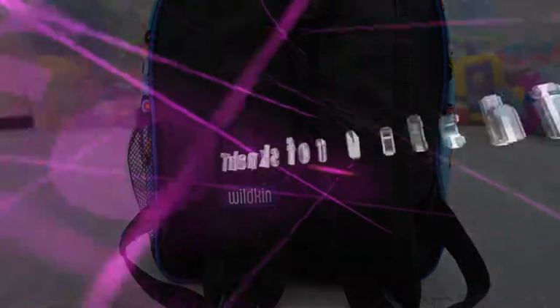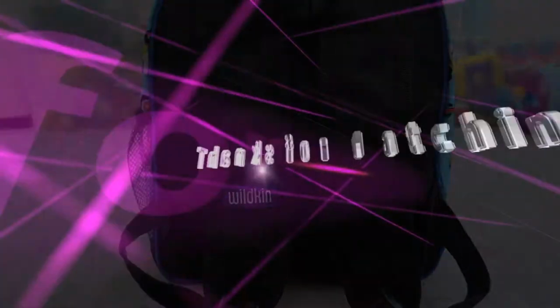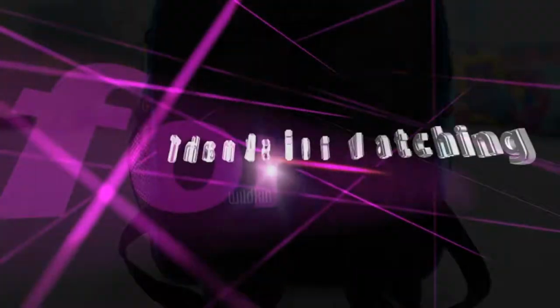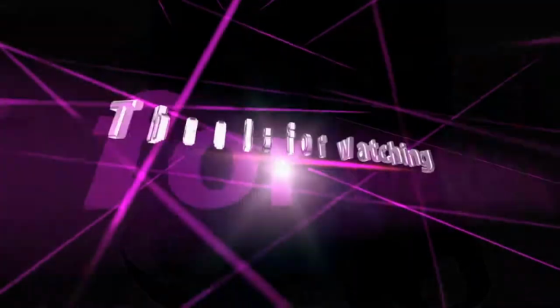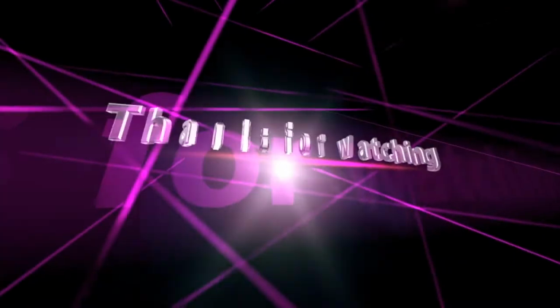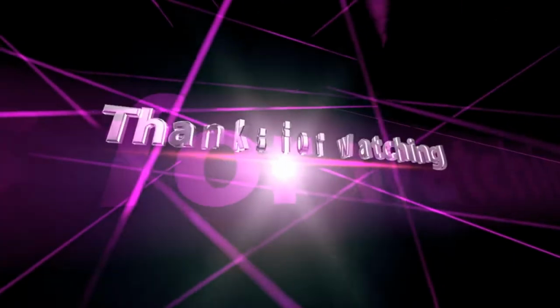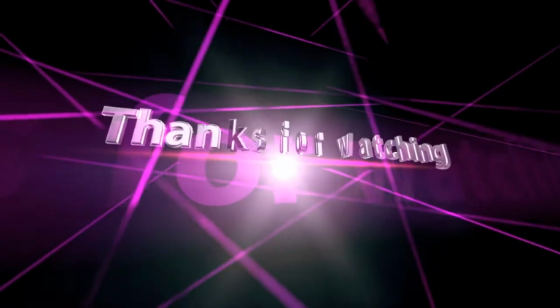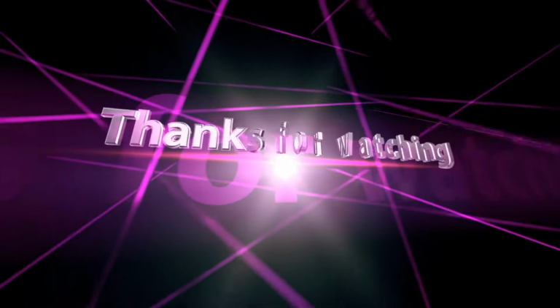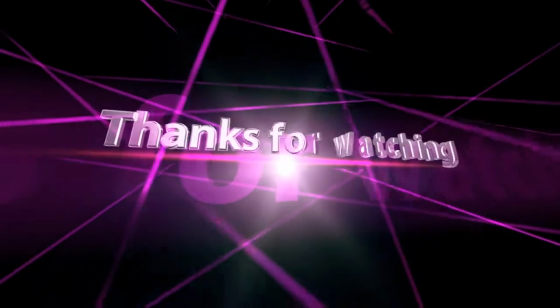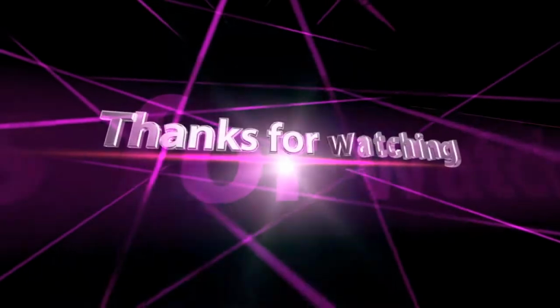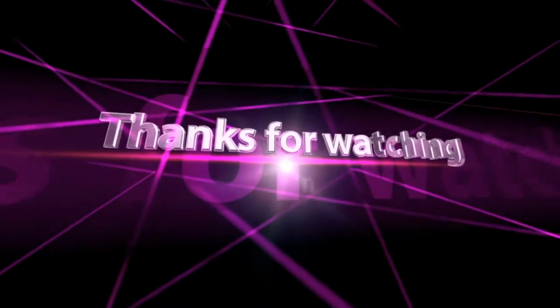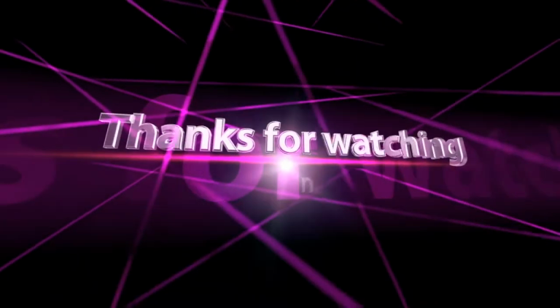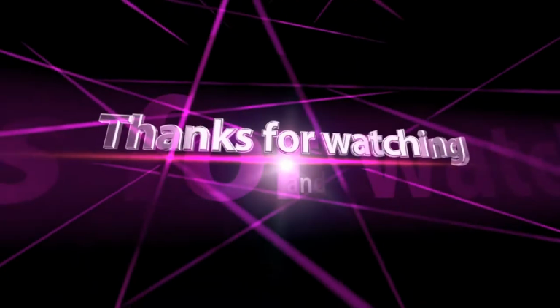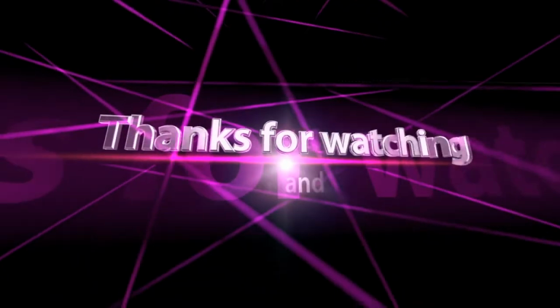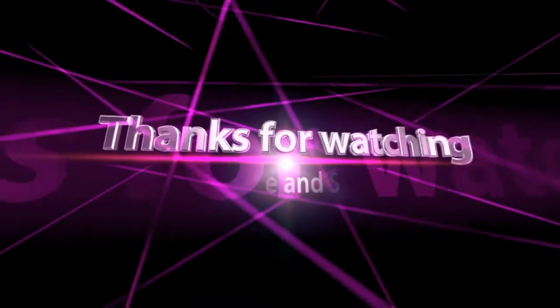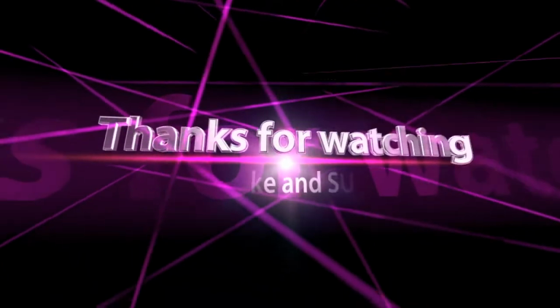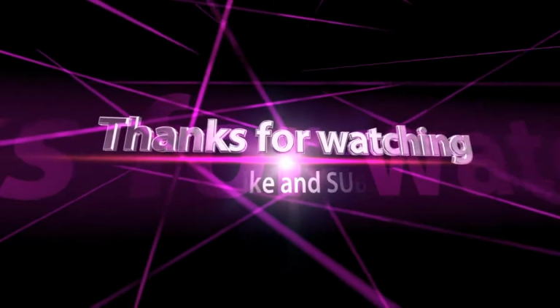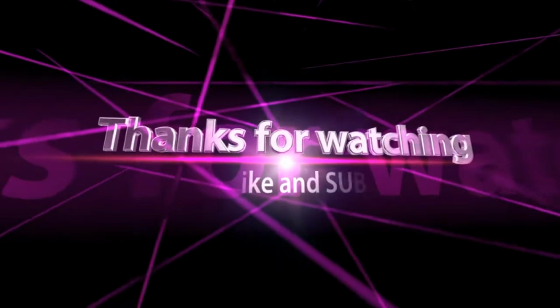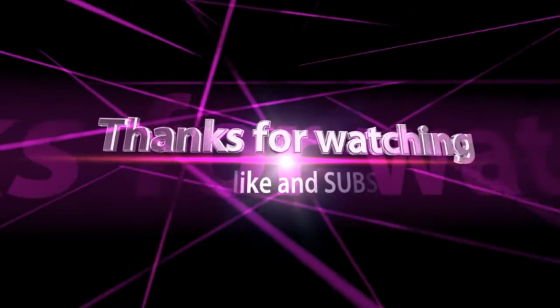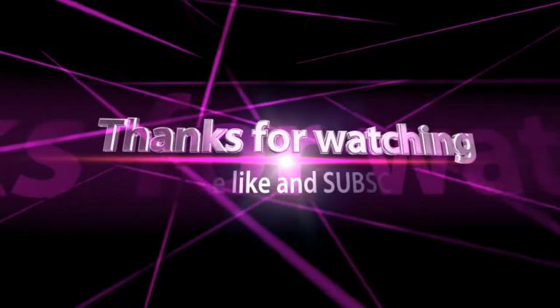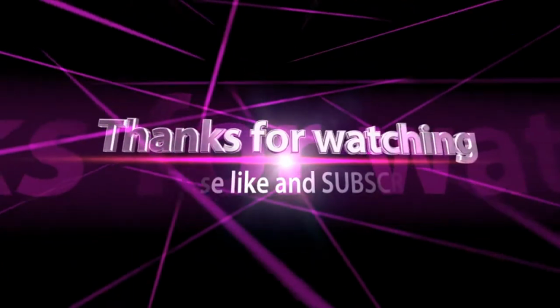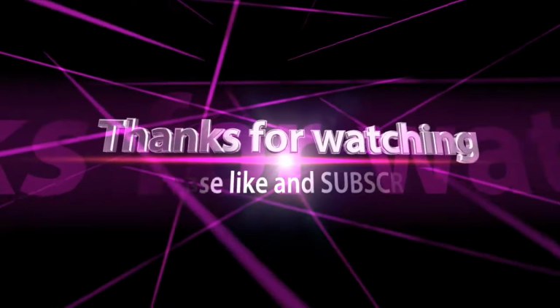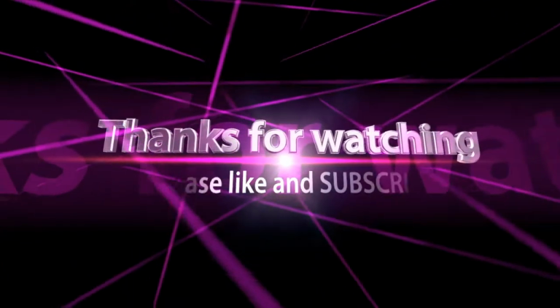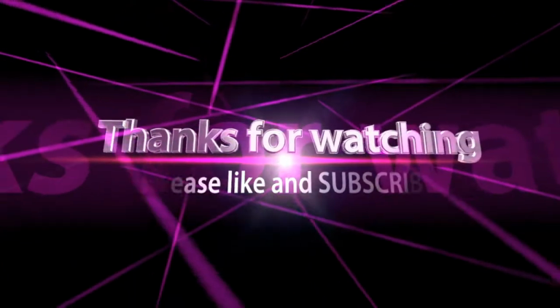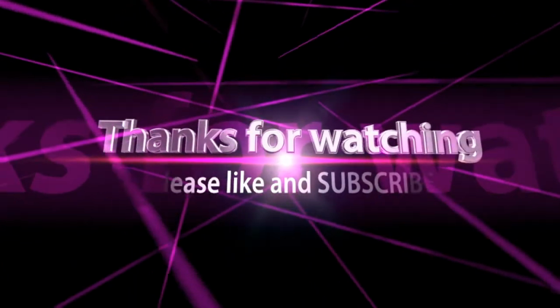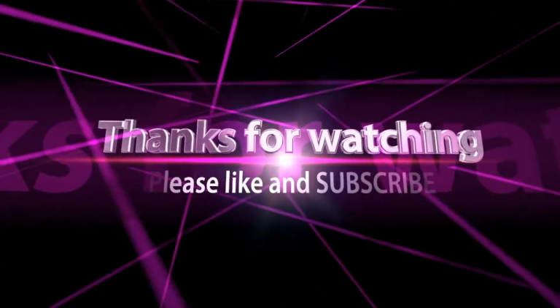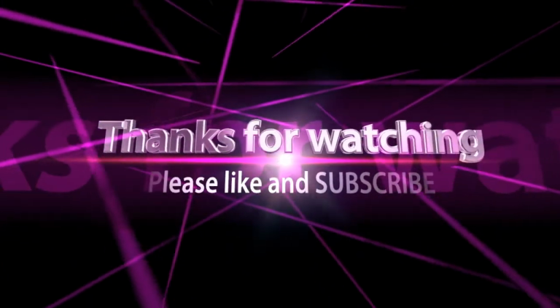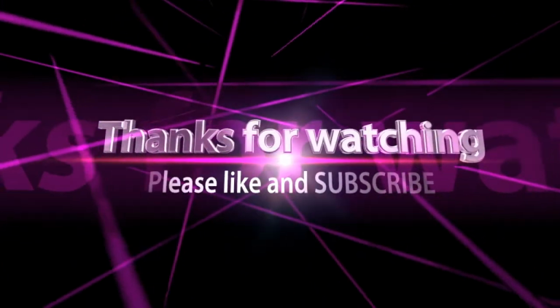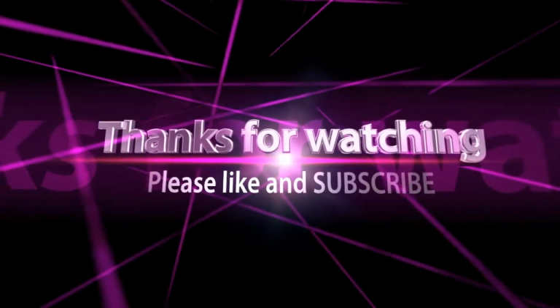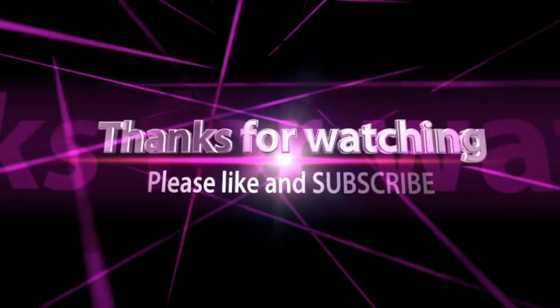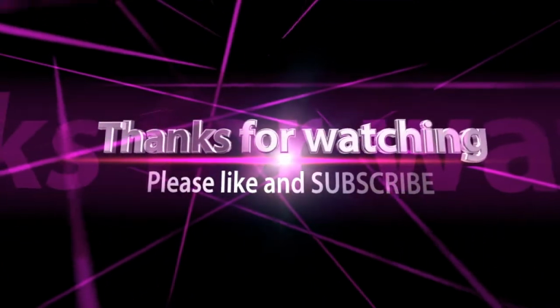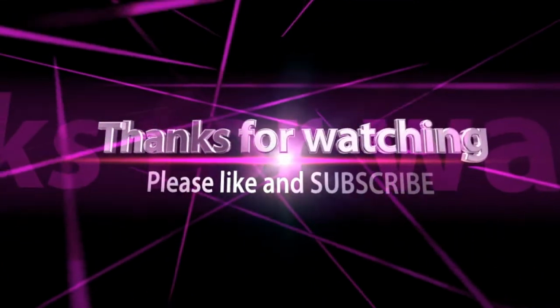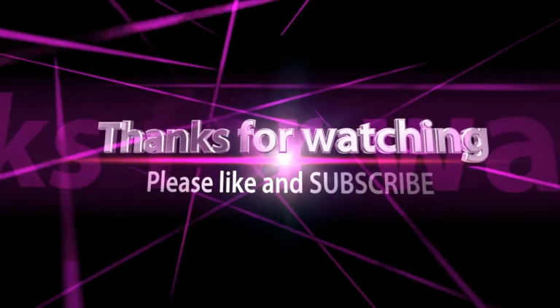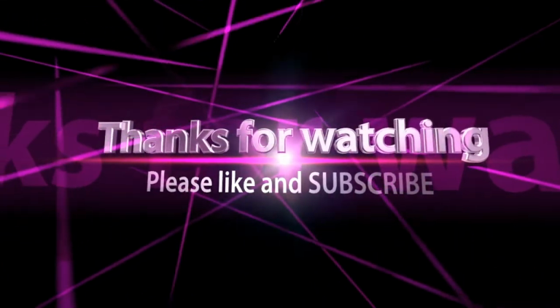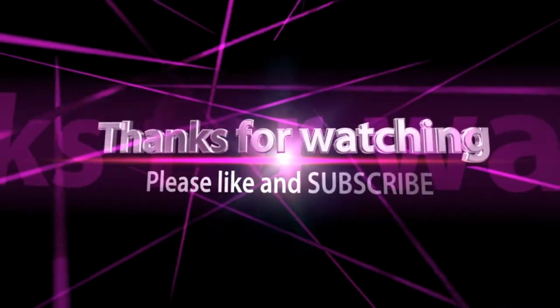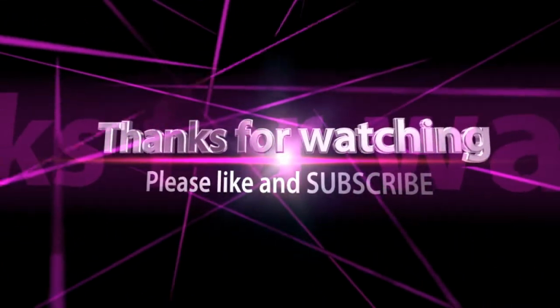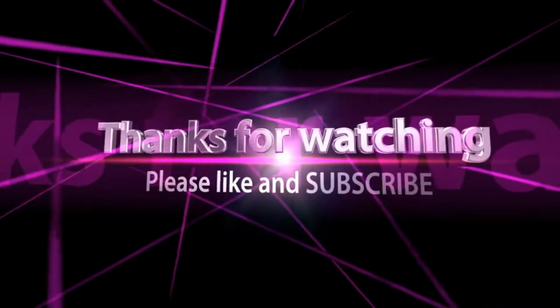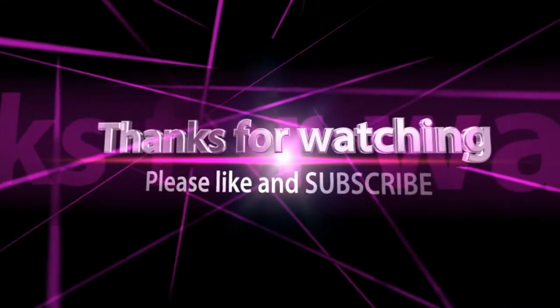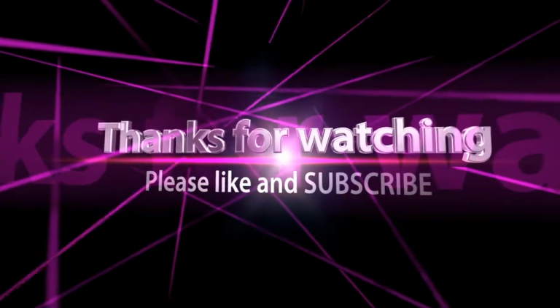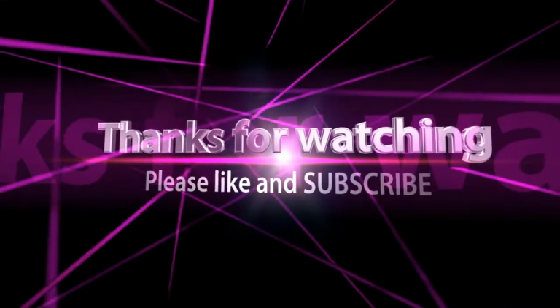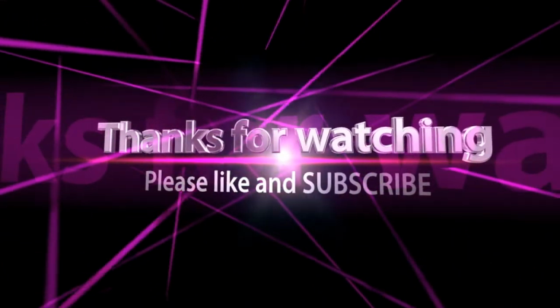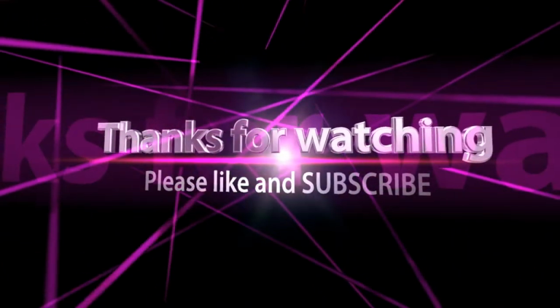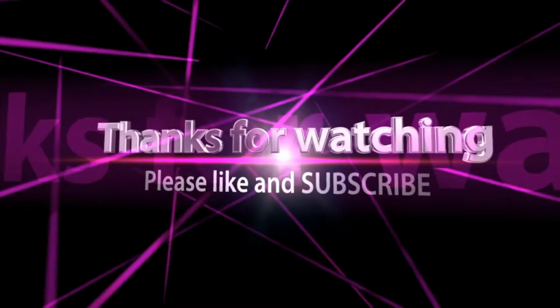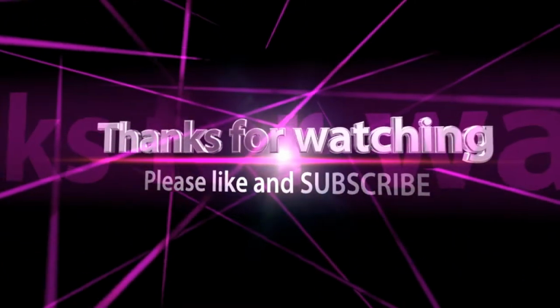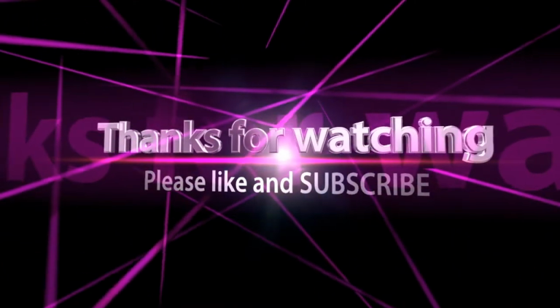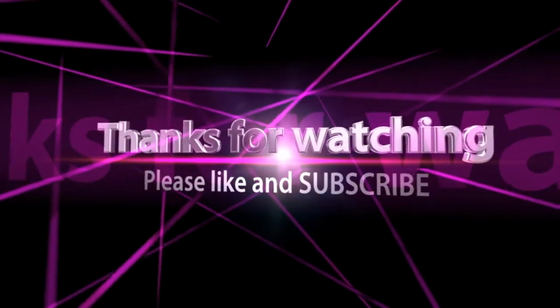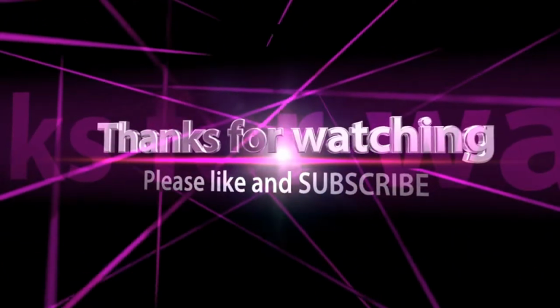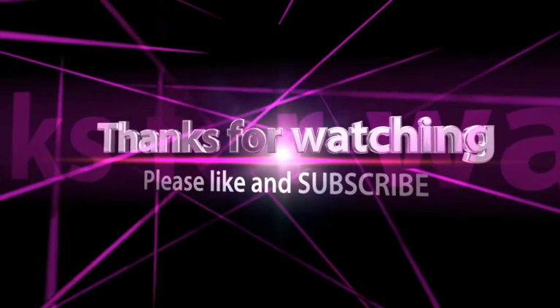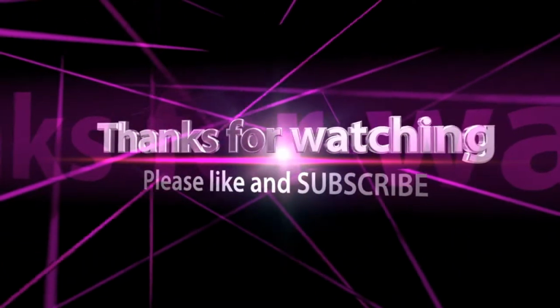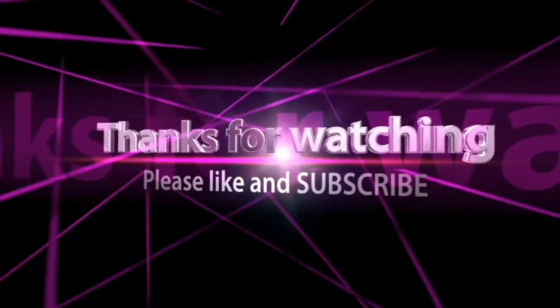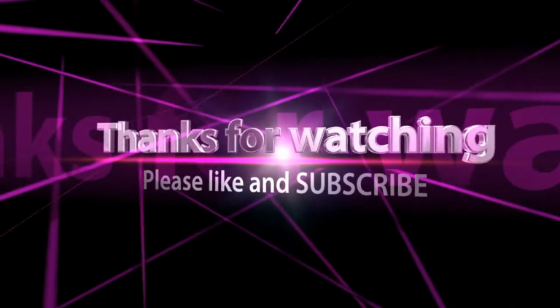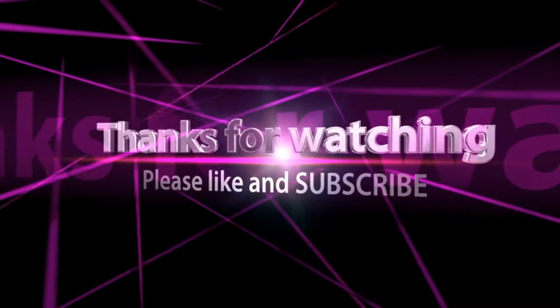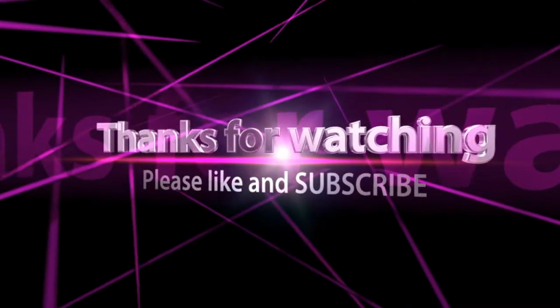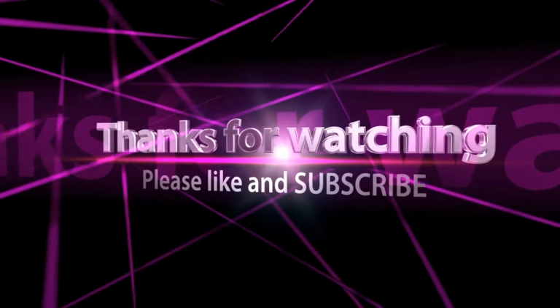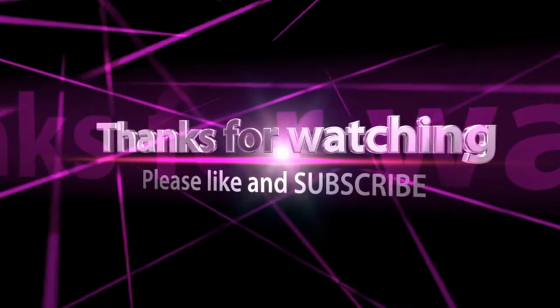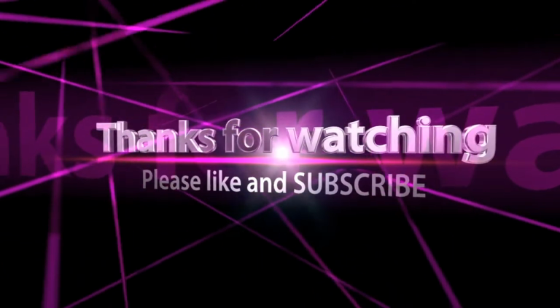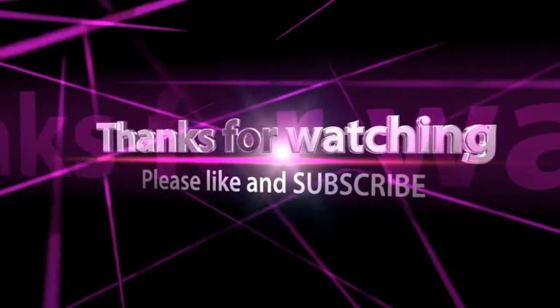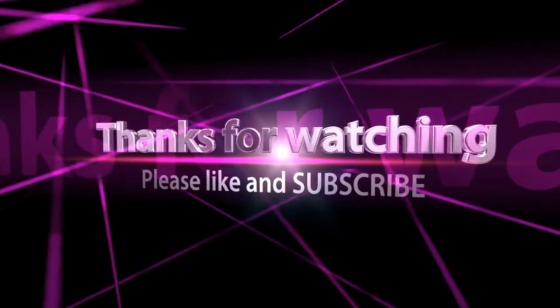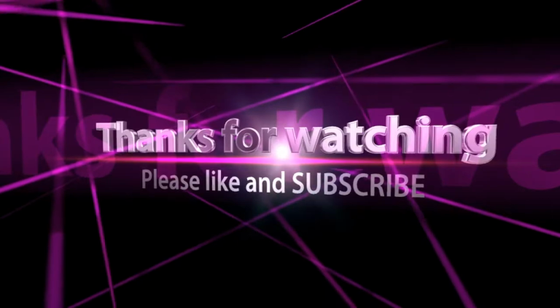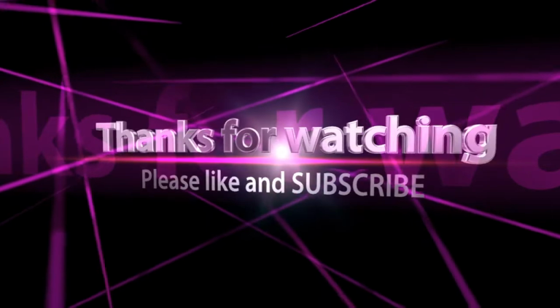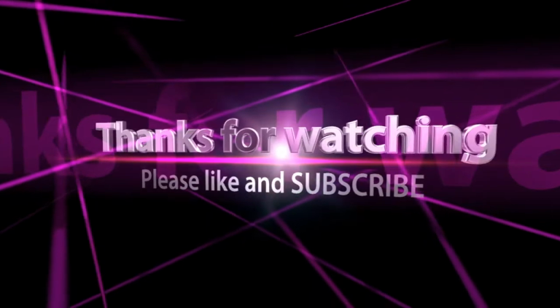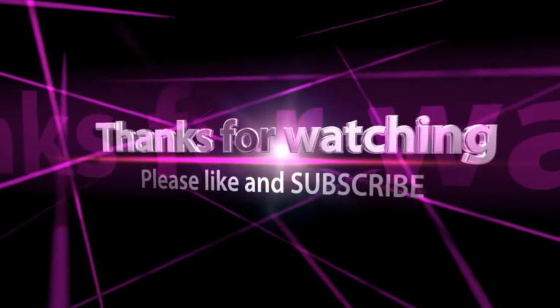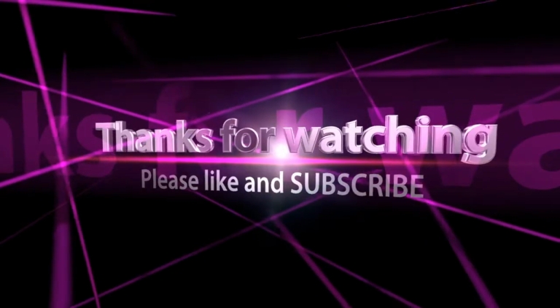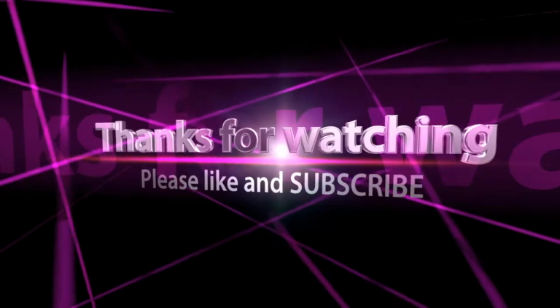I'll see you guys in the next one. Thank you.